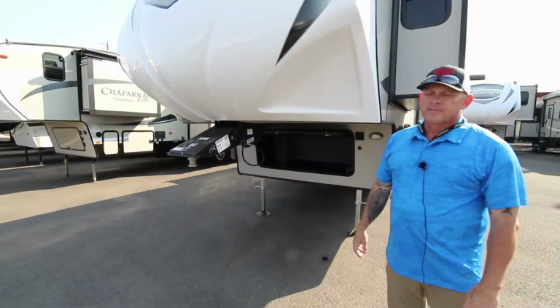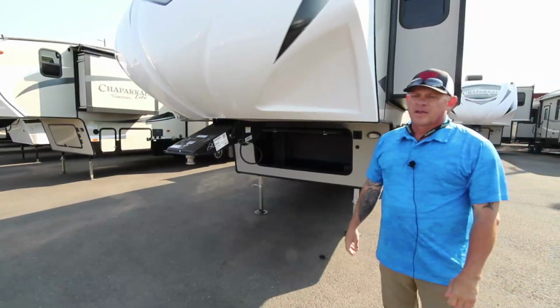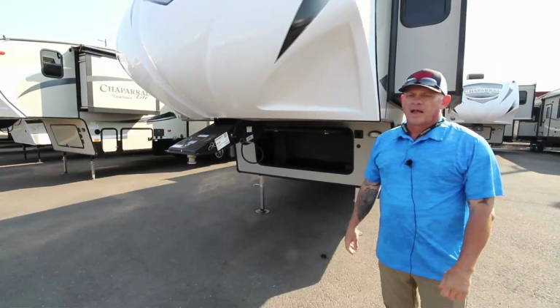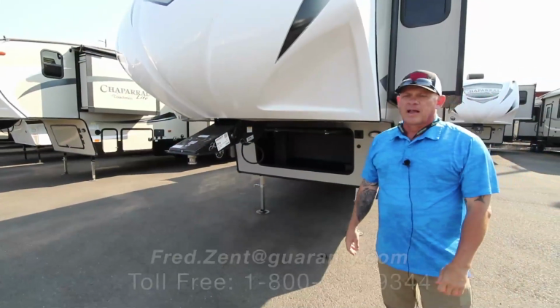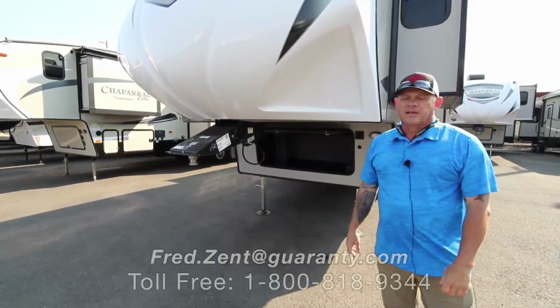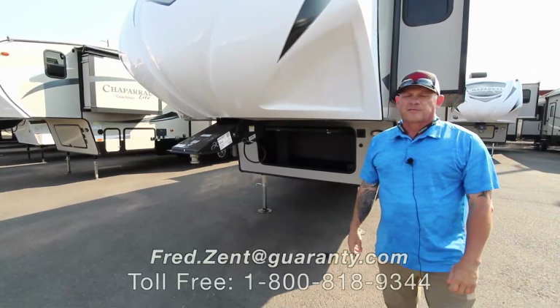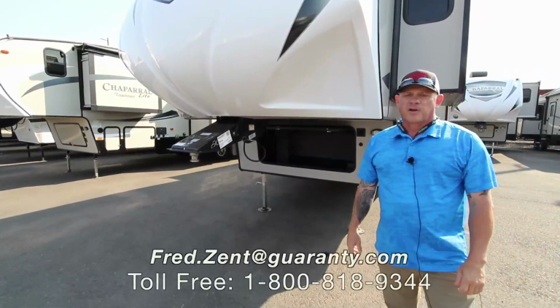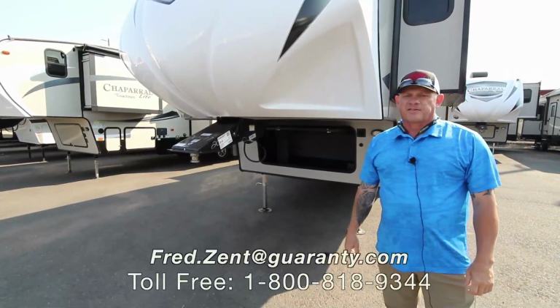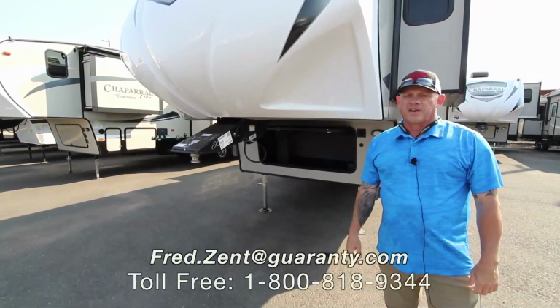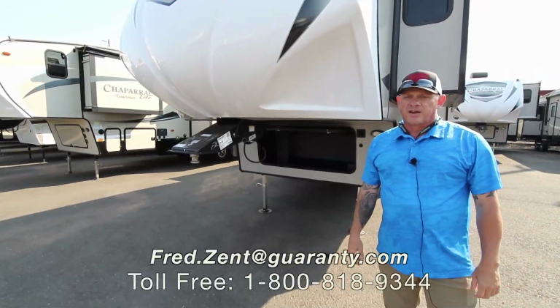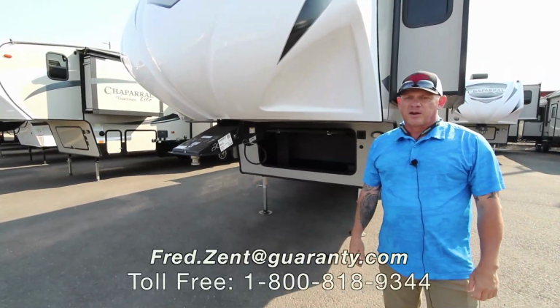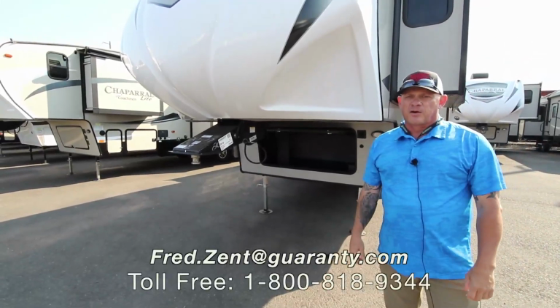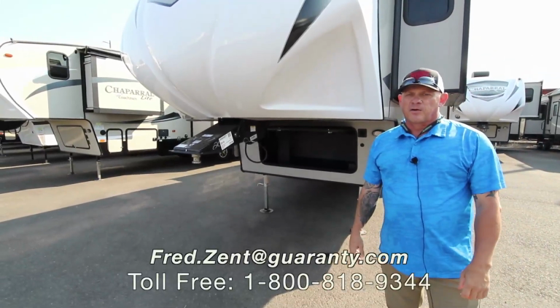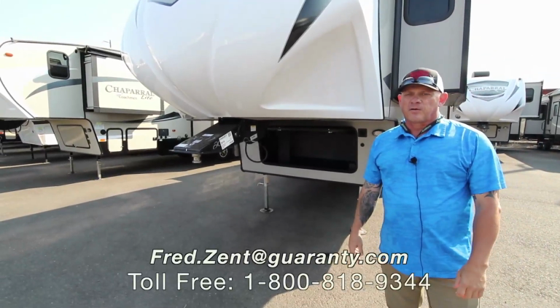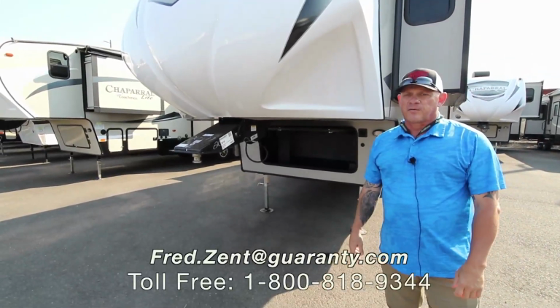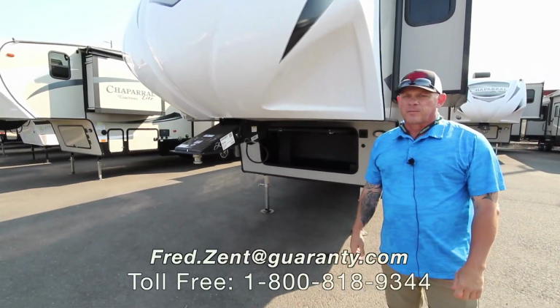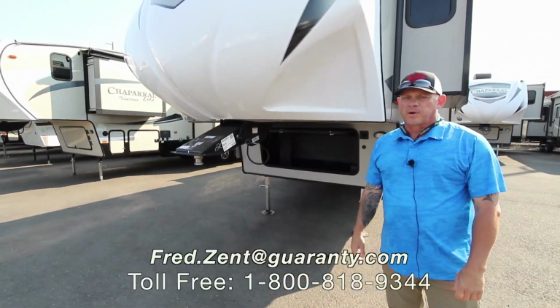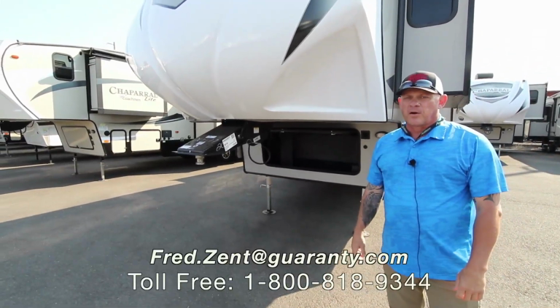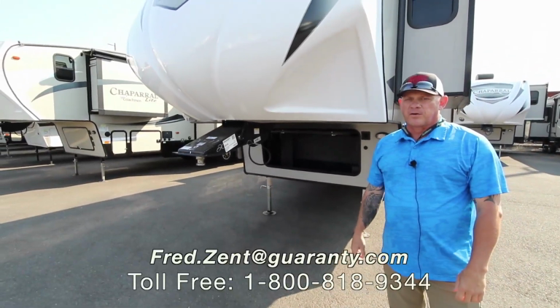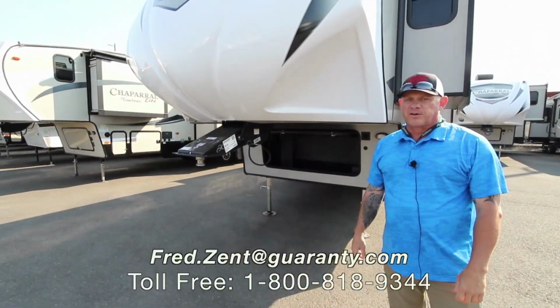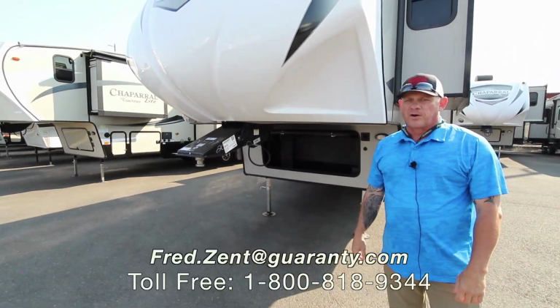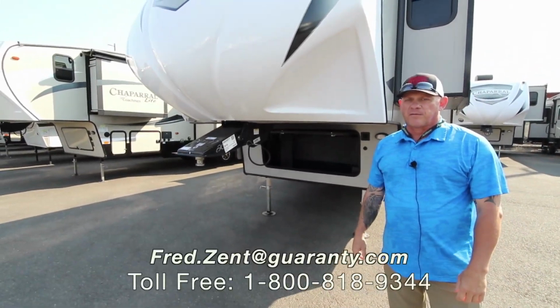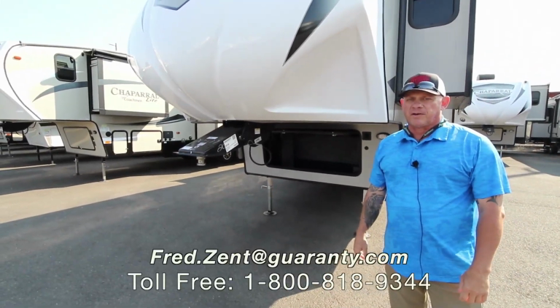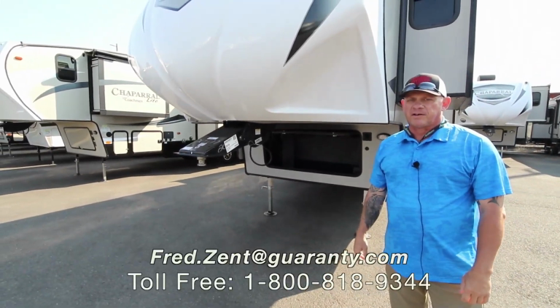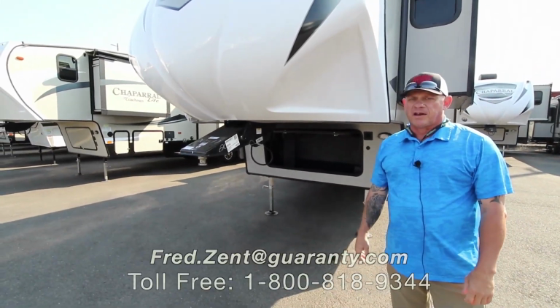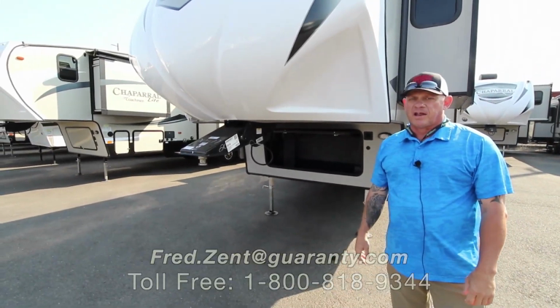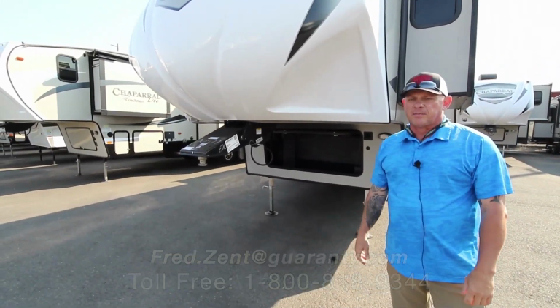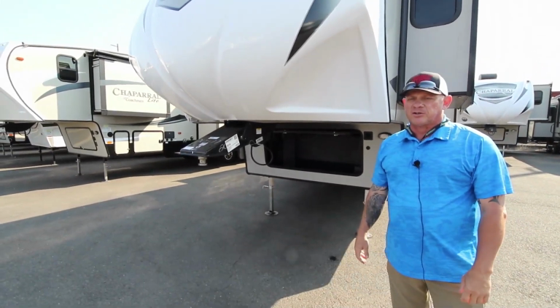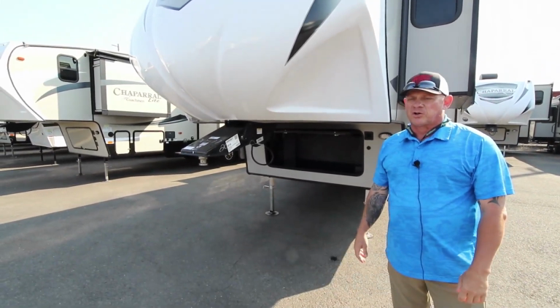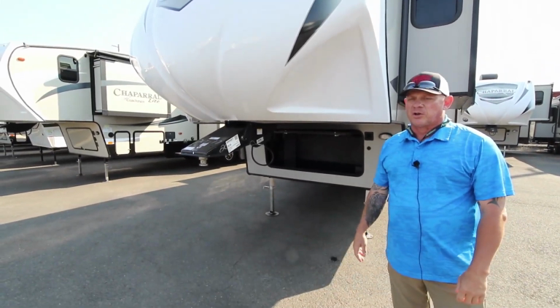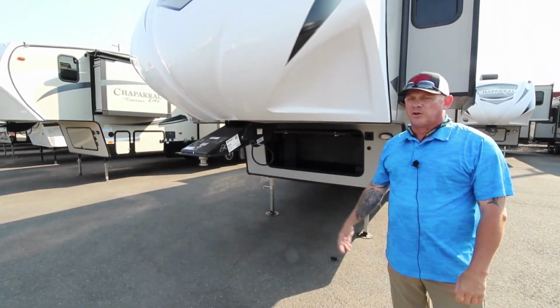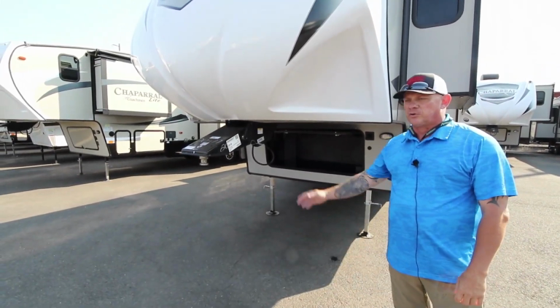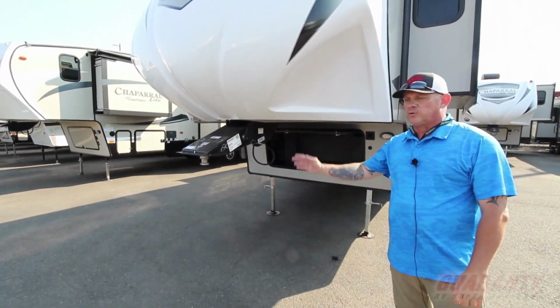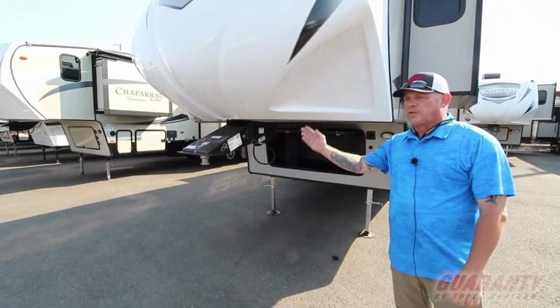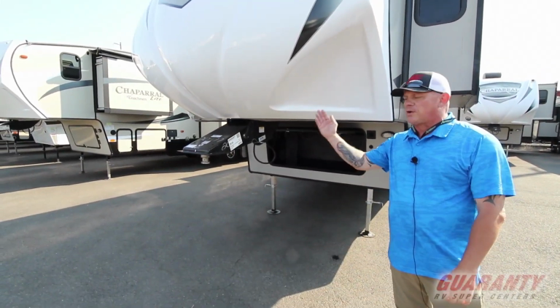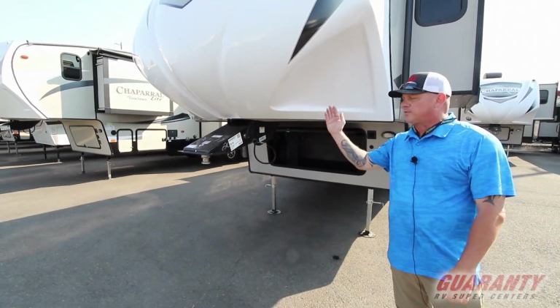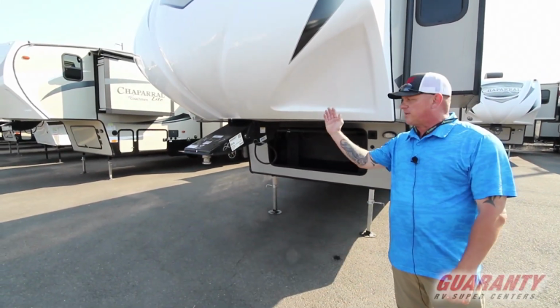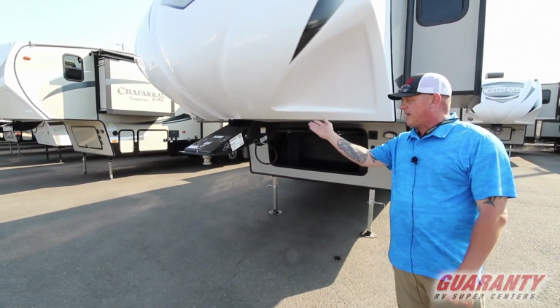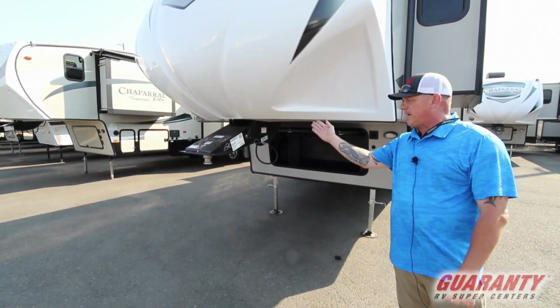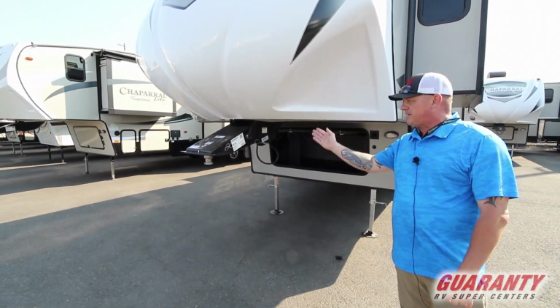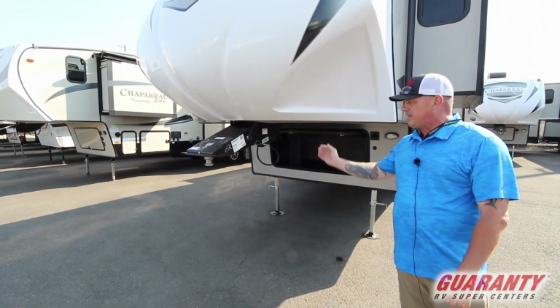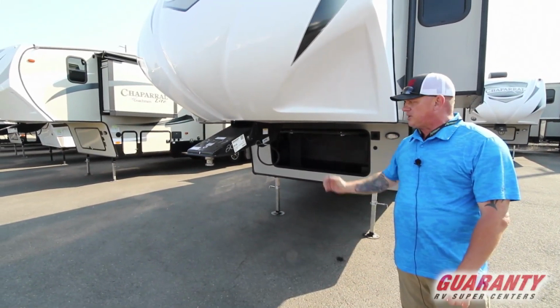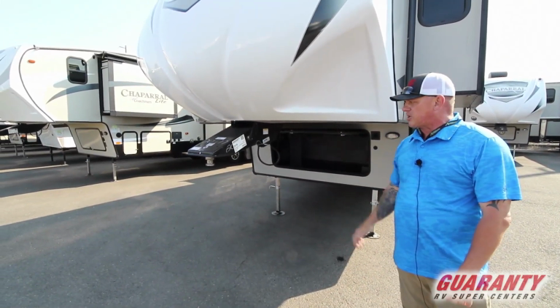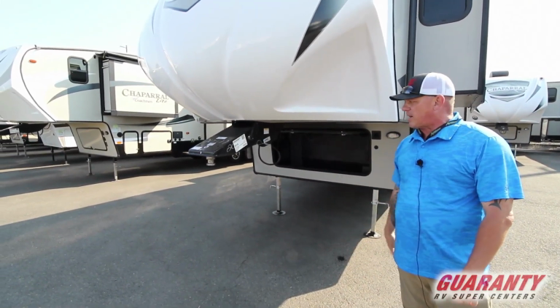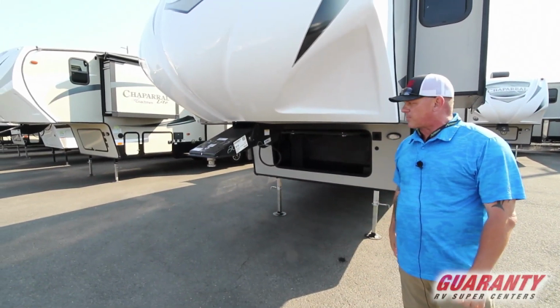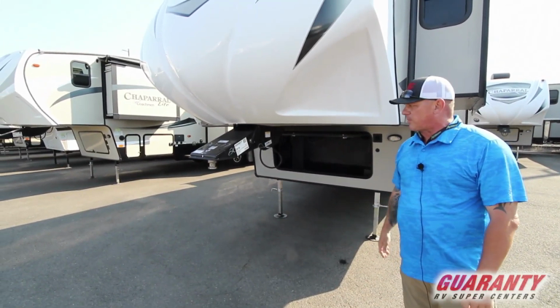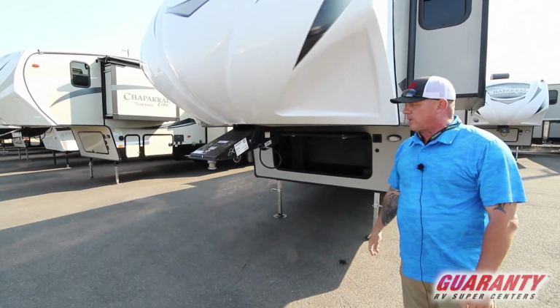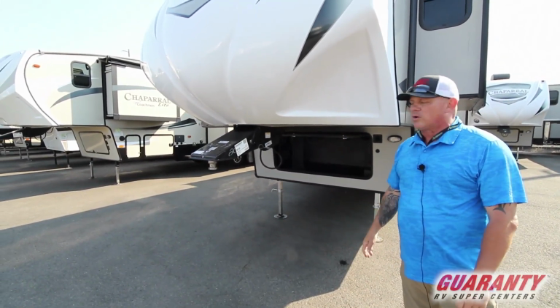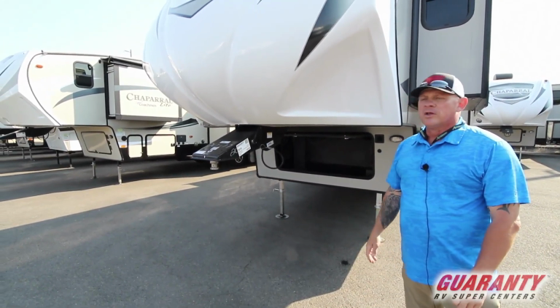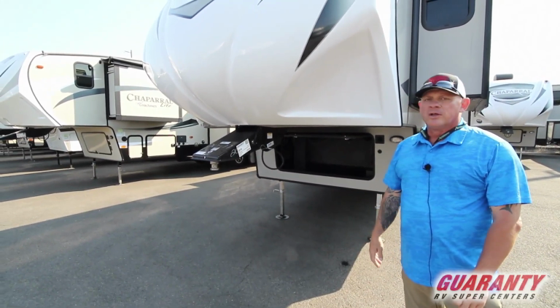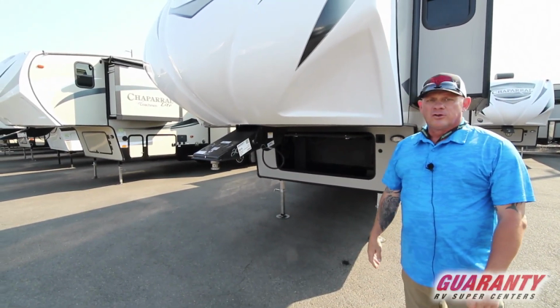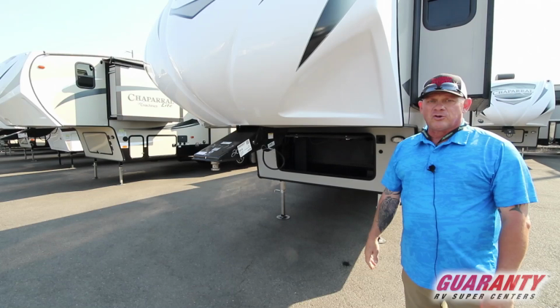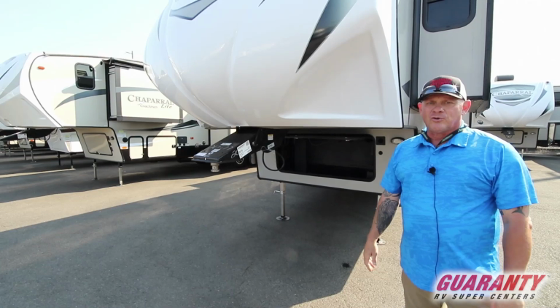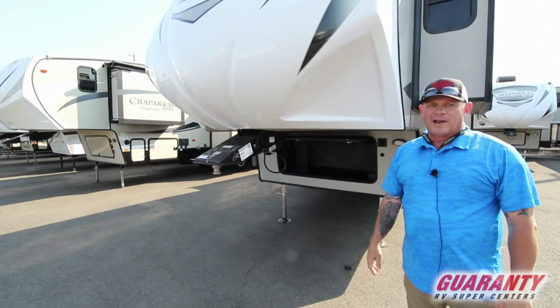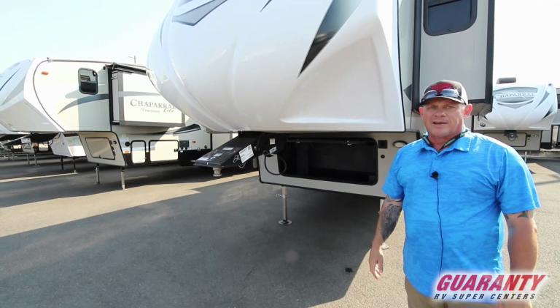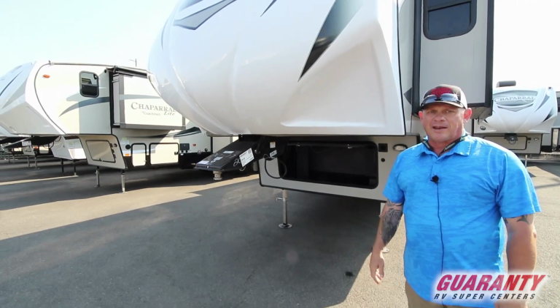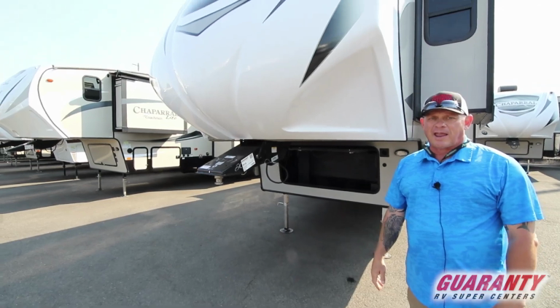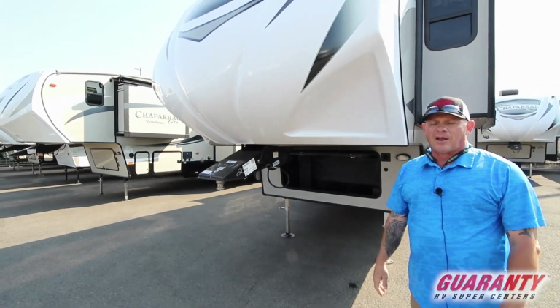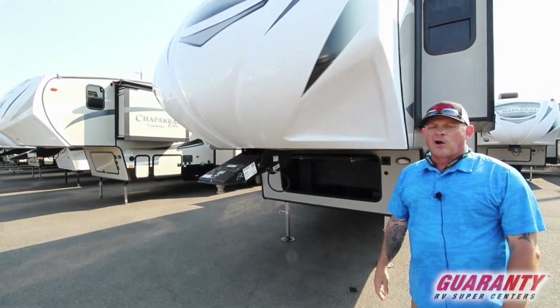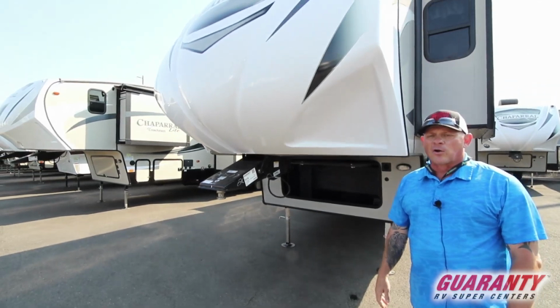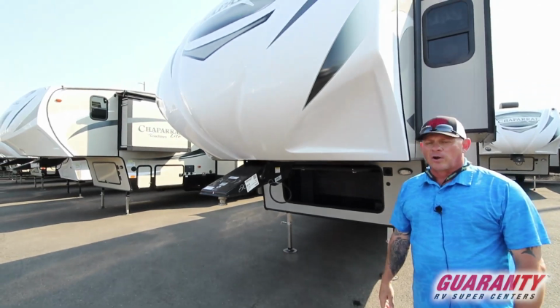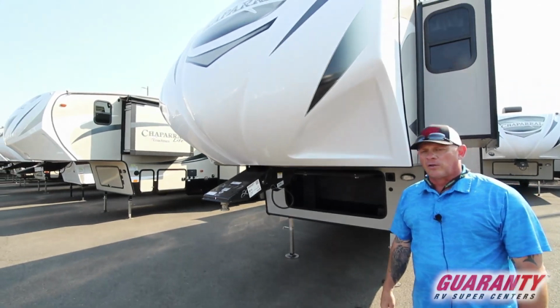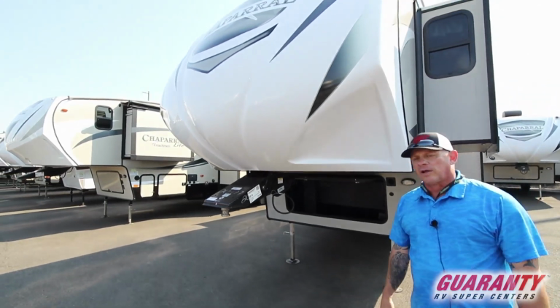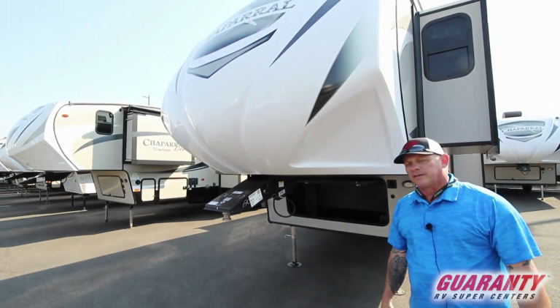Hi guys, Fred Zinn here from Guaranty RV. Today I'm going to show you a 2019 Chaparral 298 RLS.